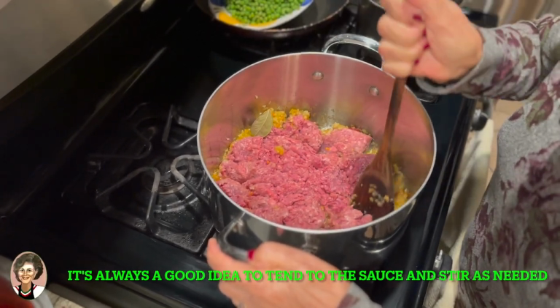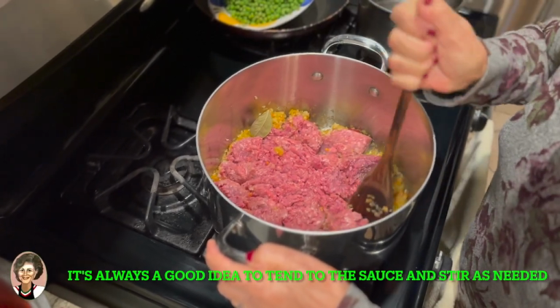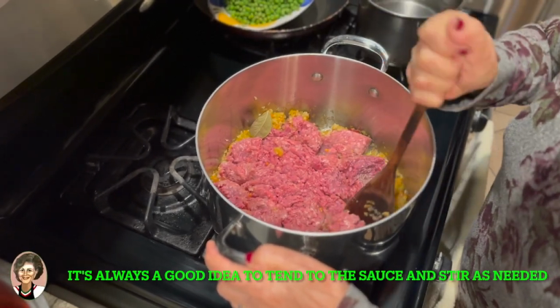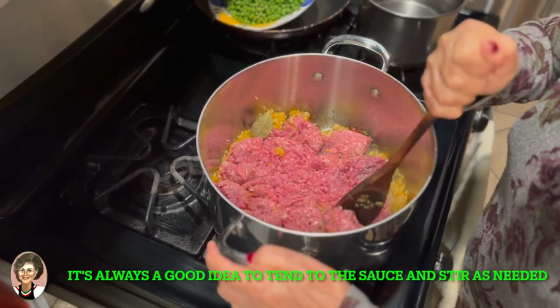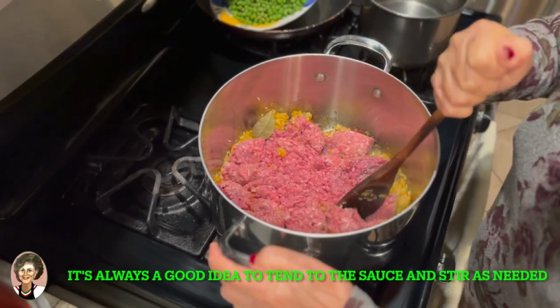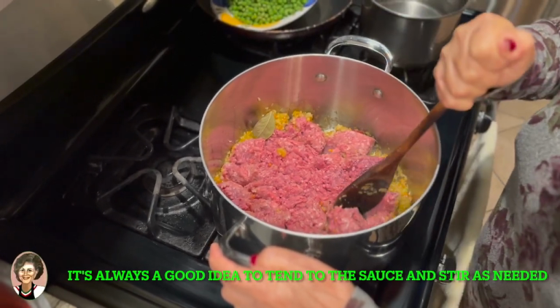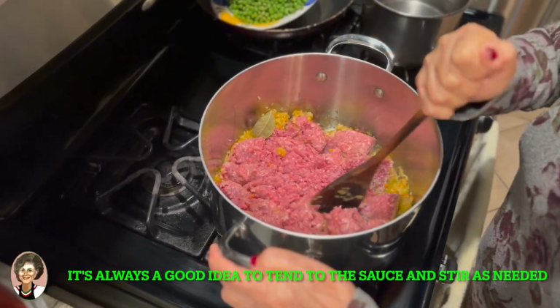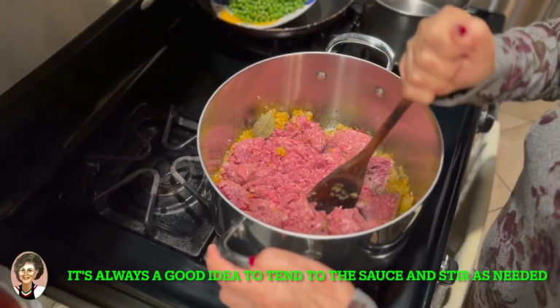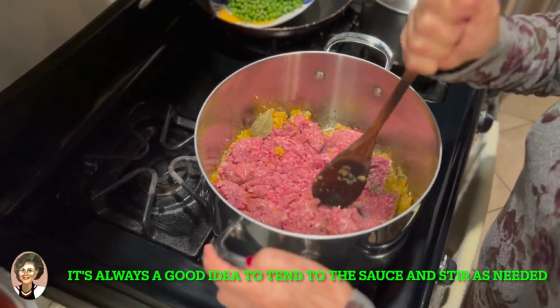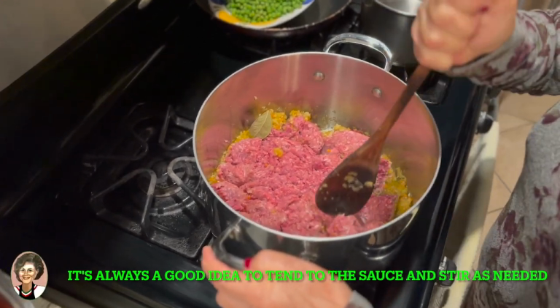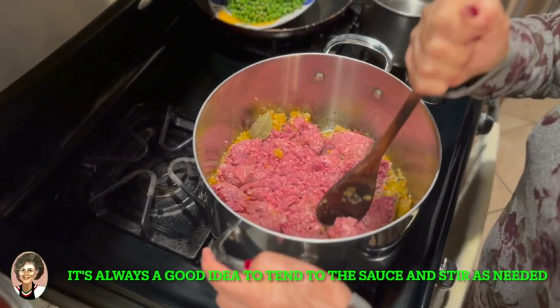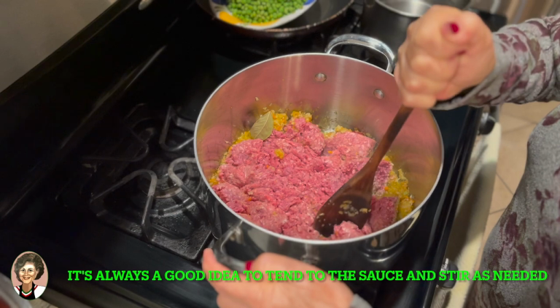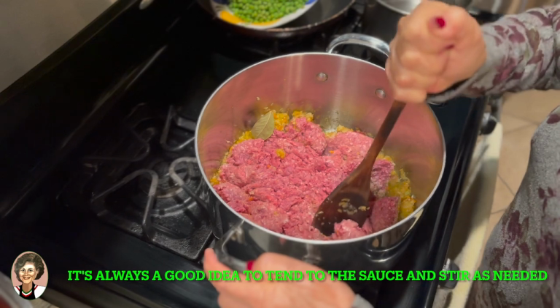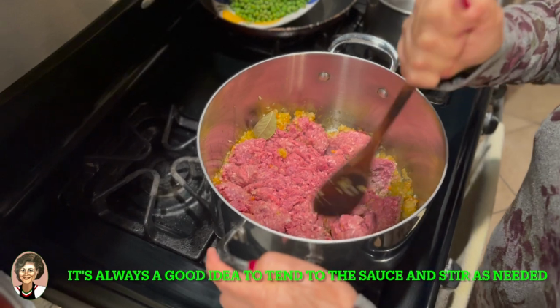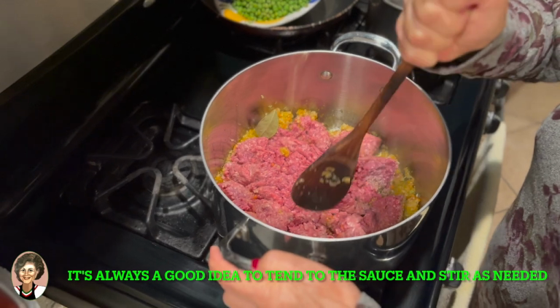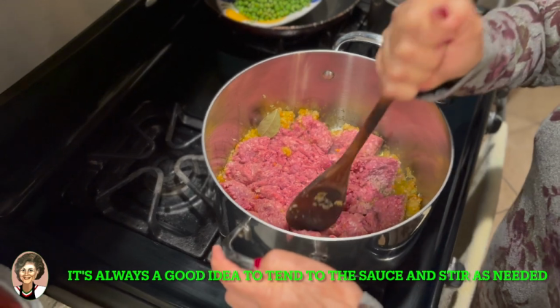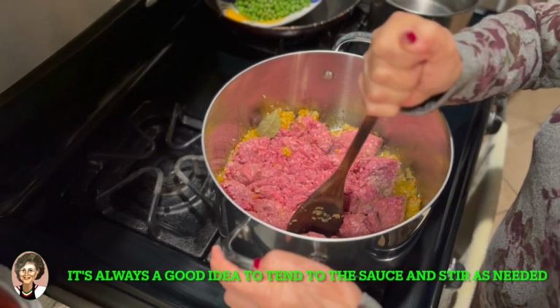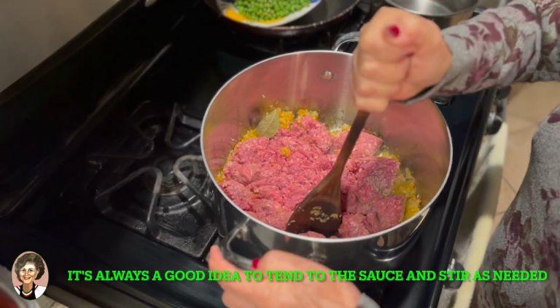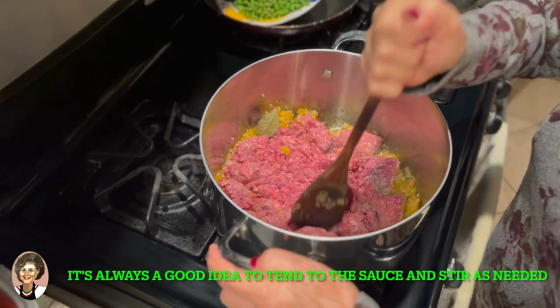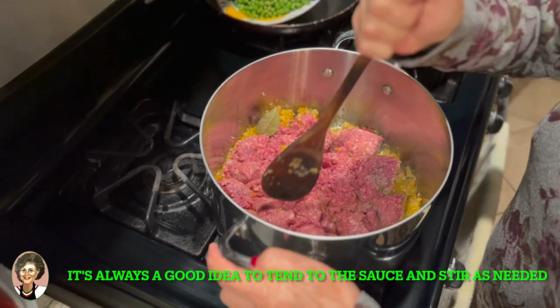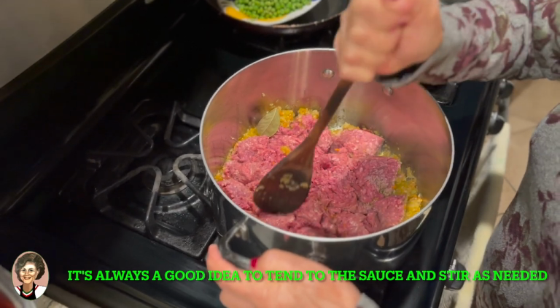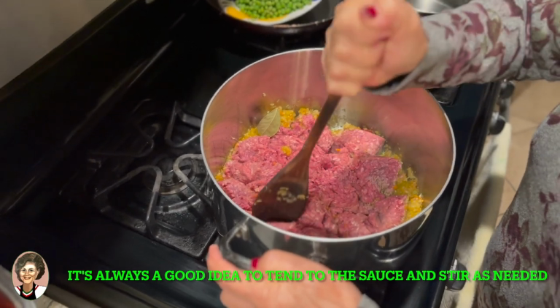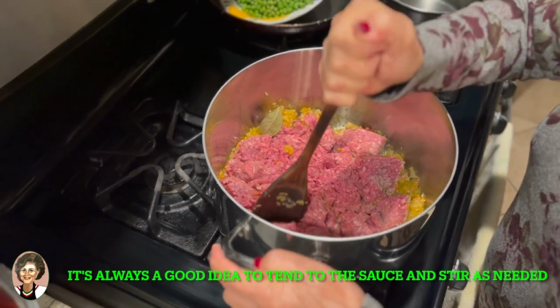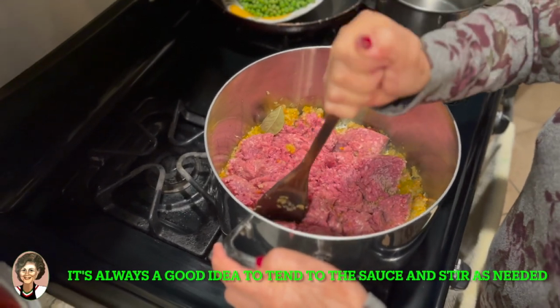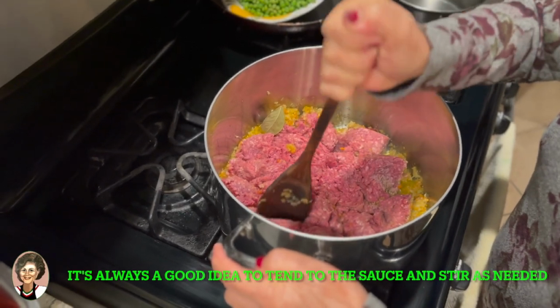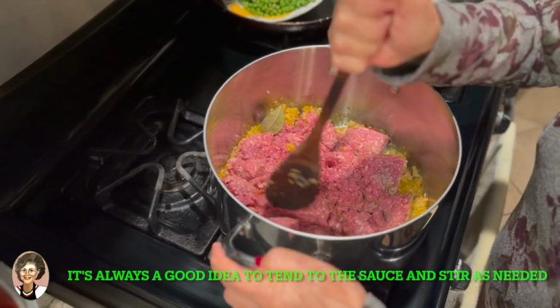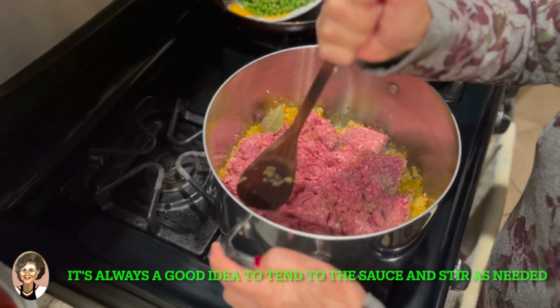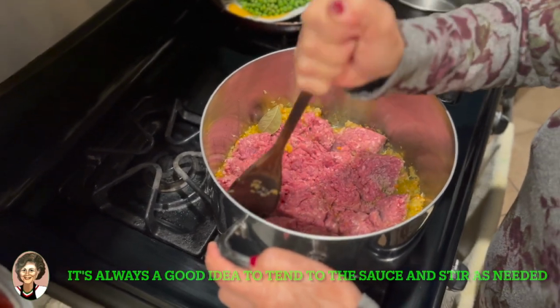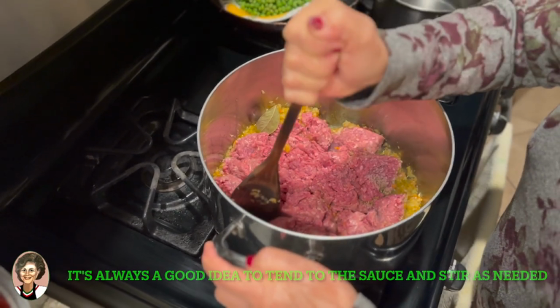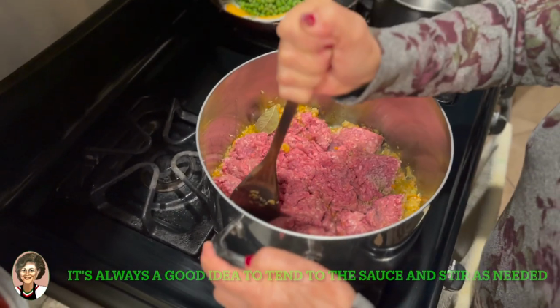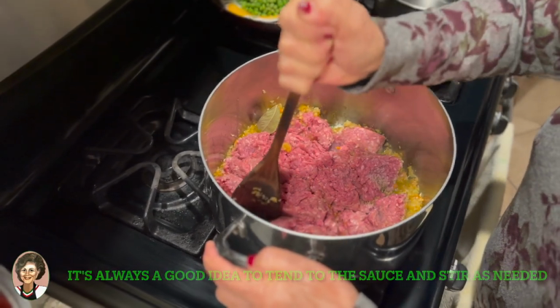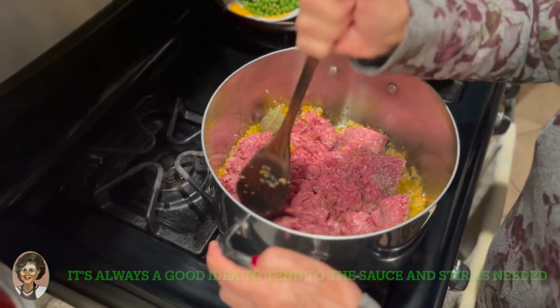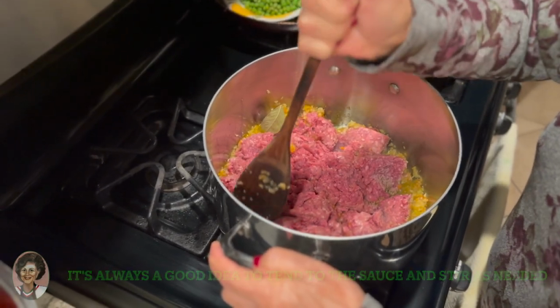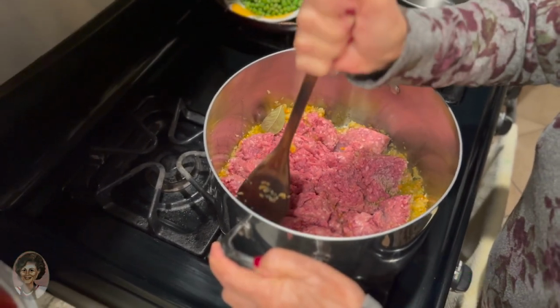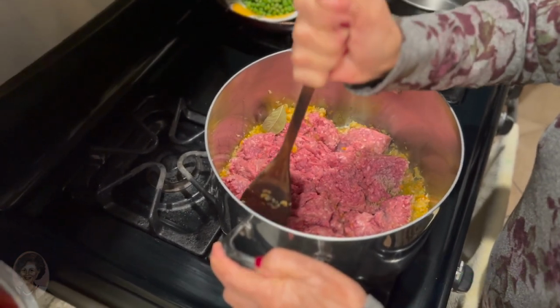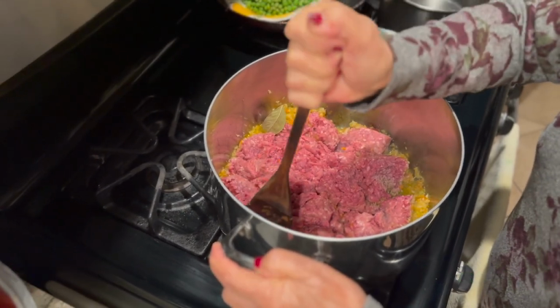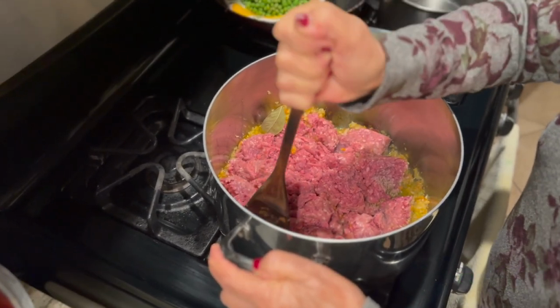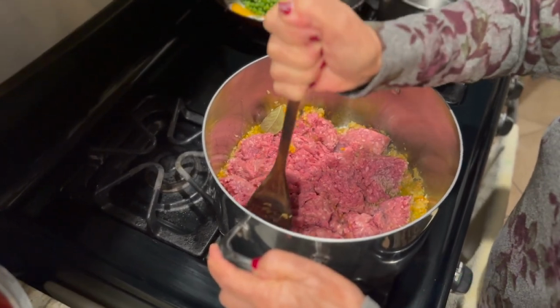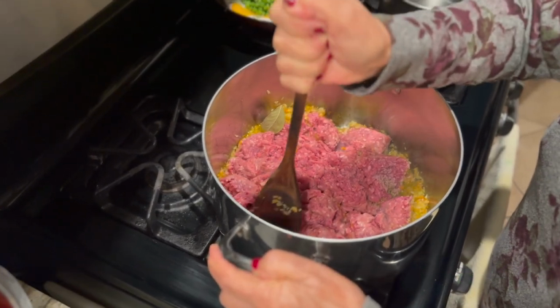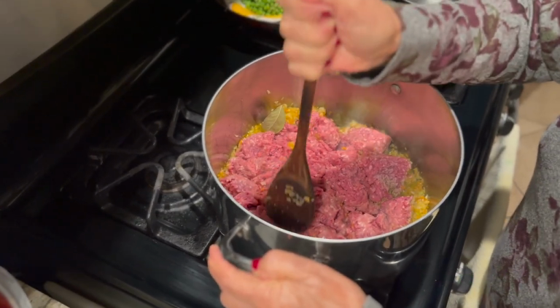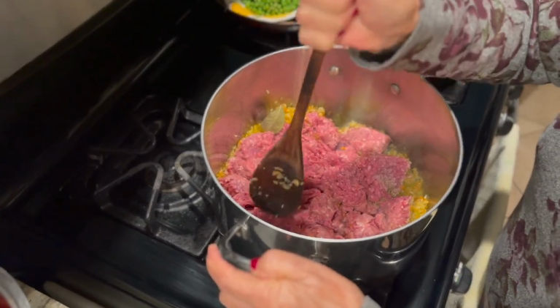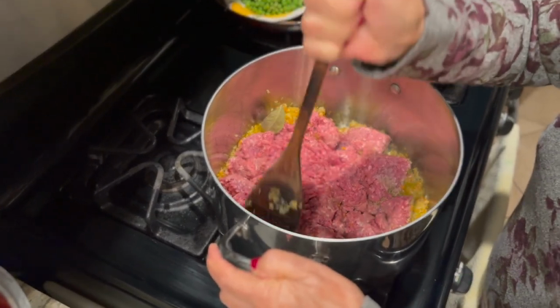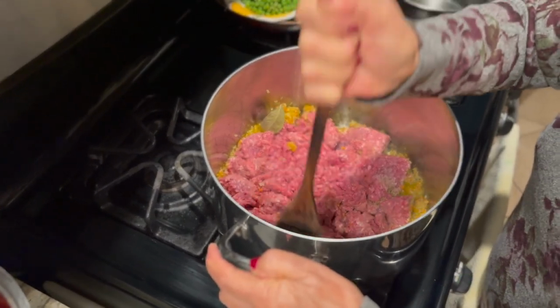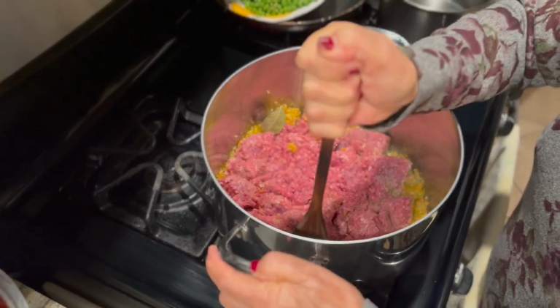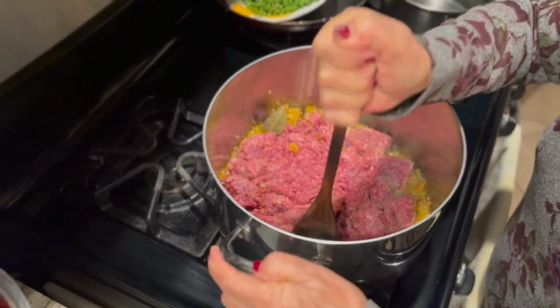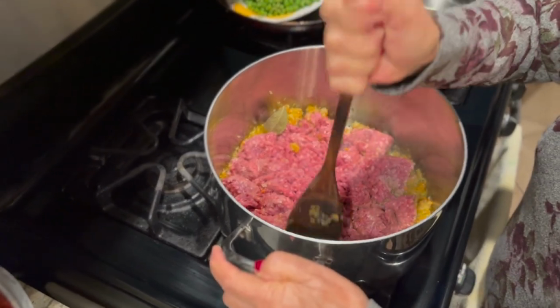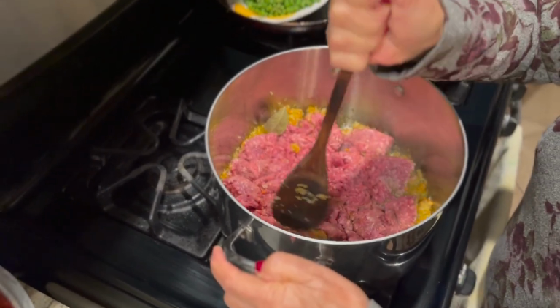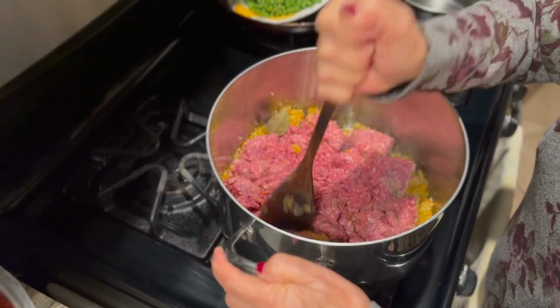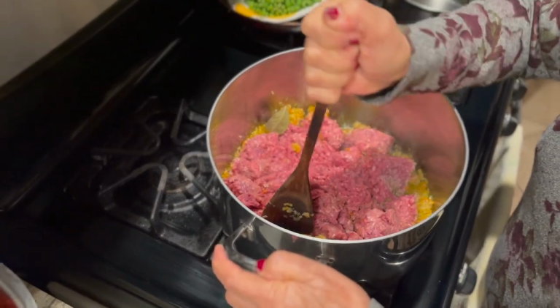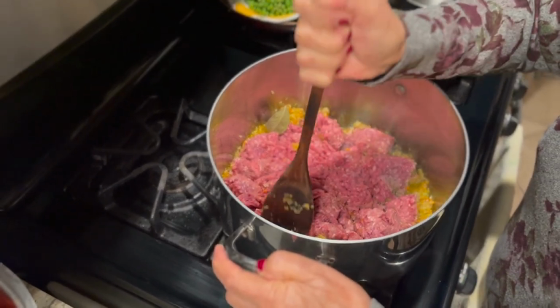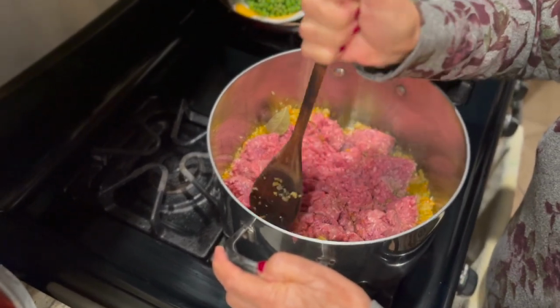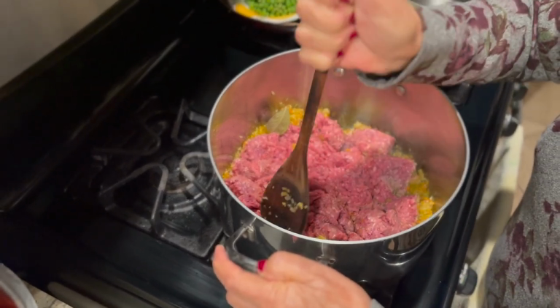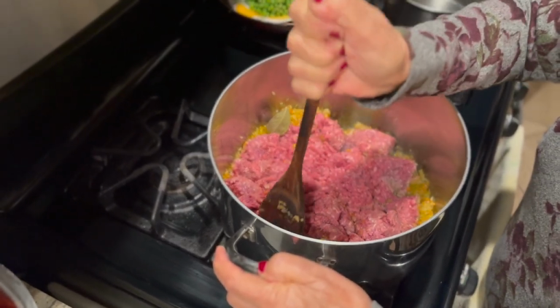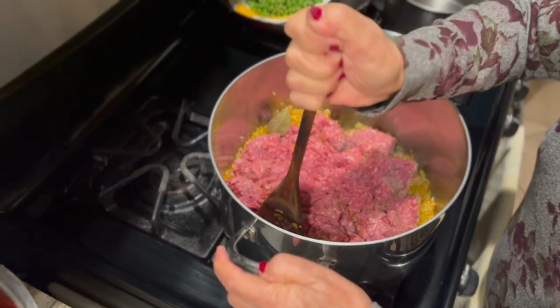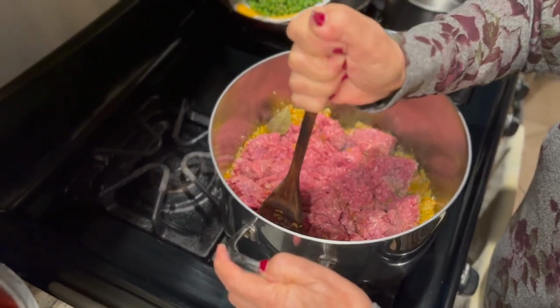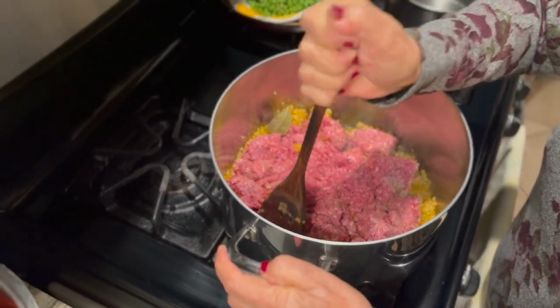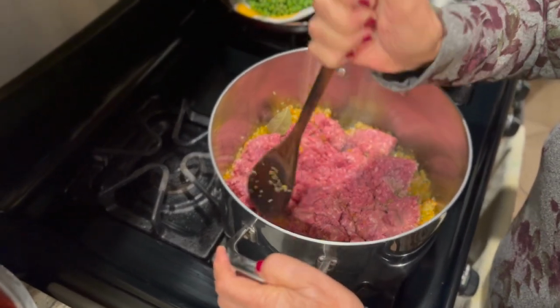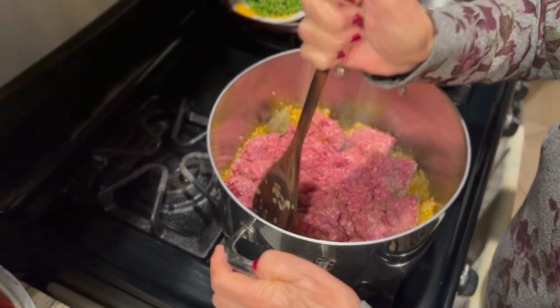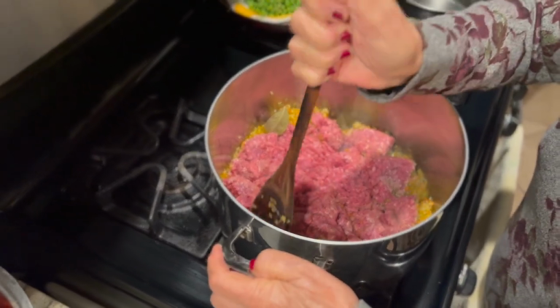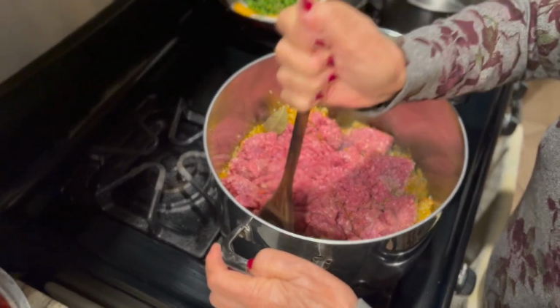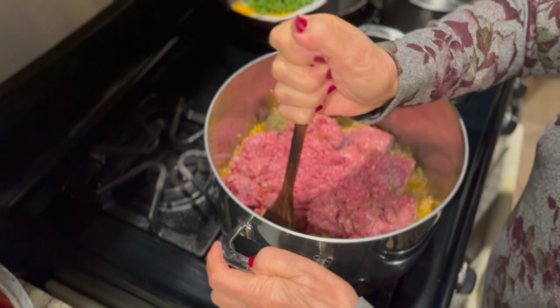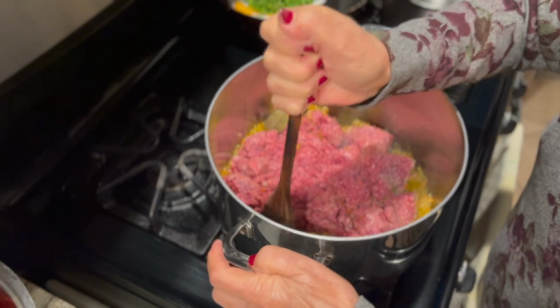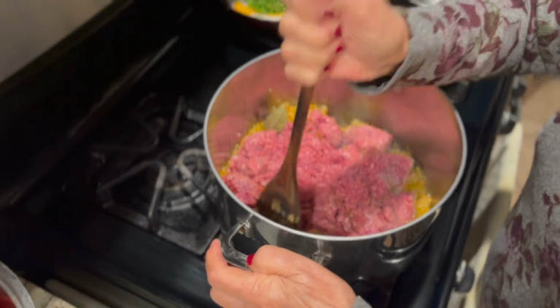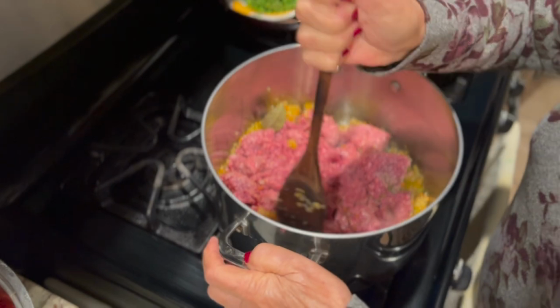Keep in mind we're using two pounds, so if you were to use one pound, you could cut your time in half pretty much.